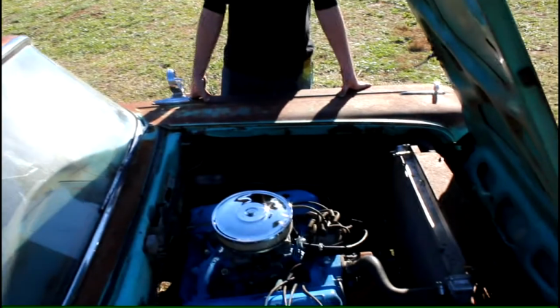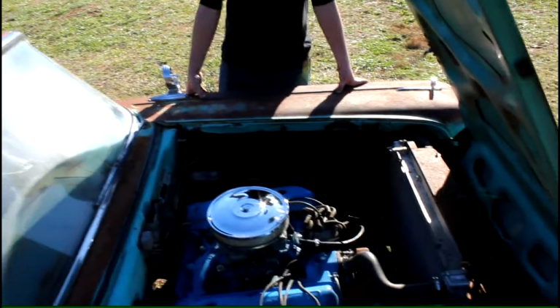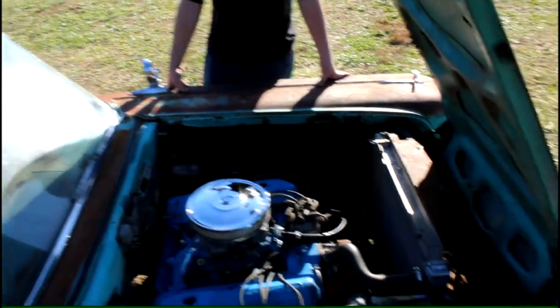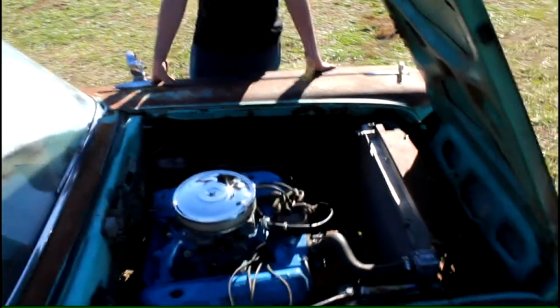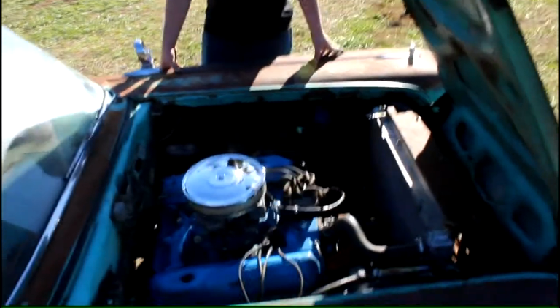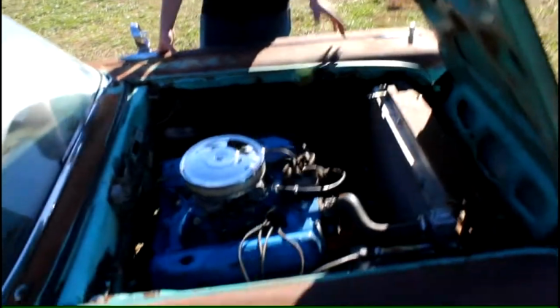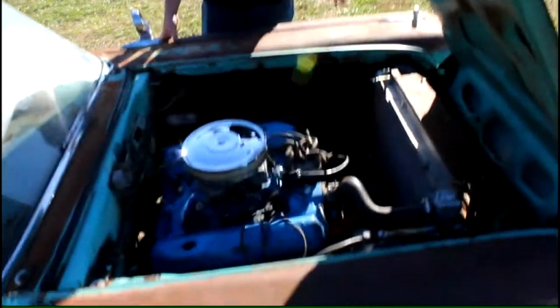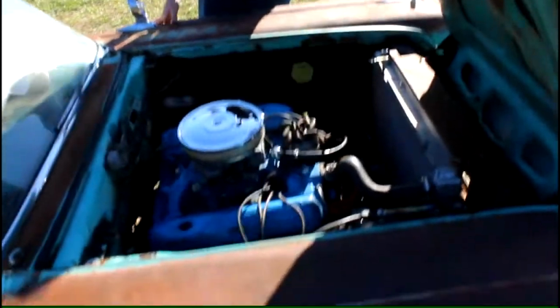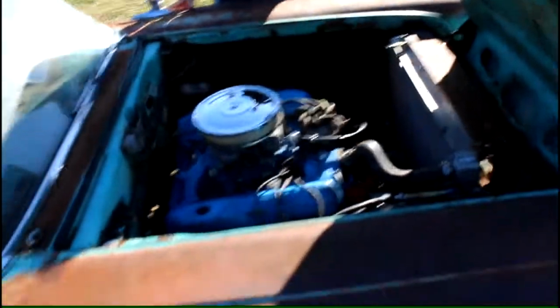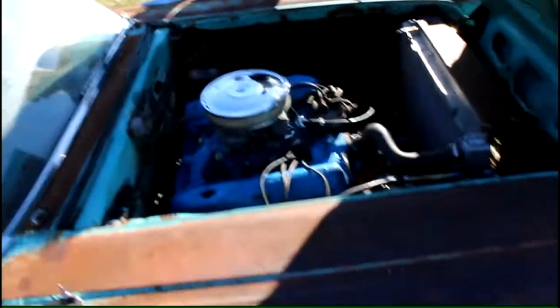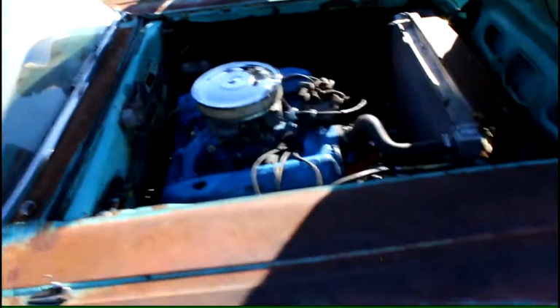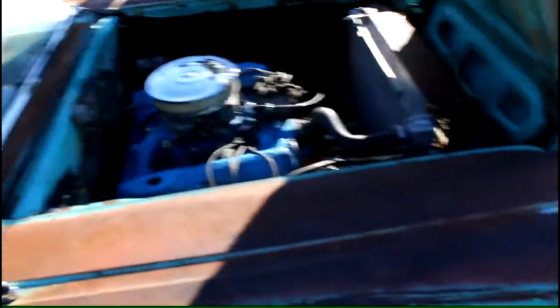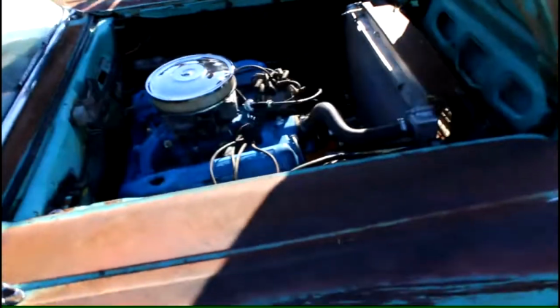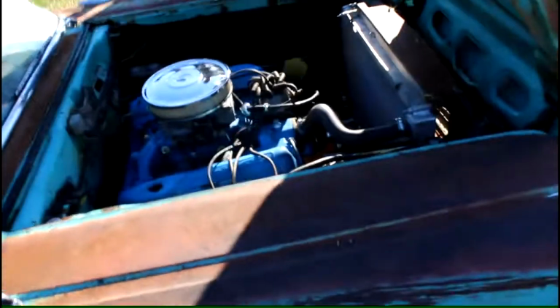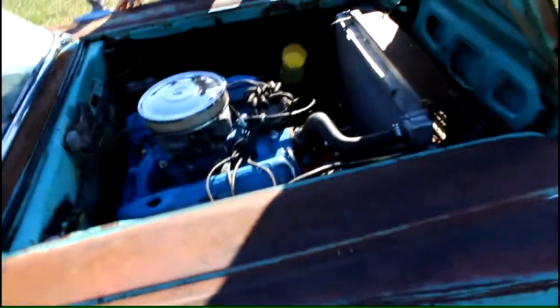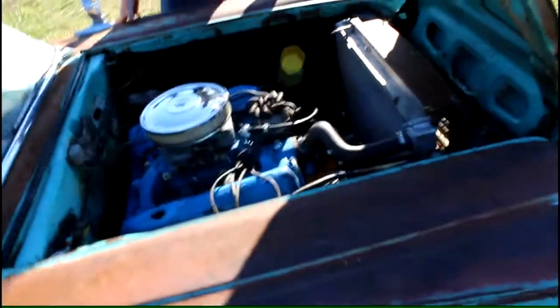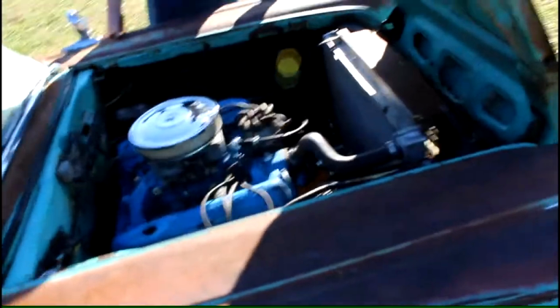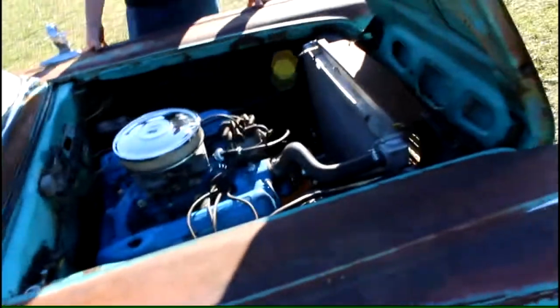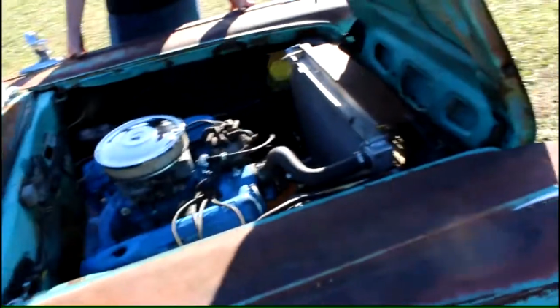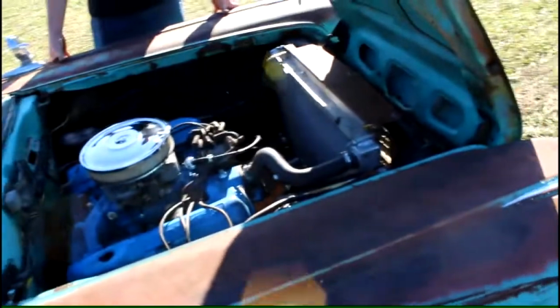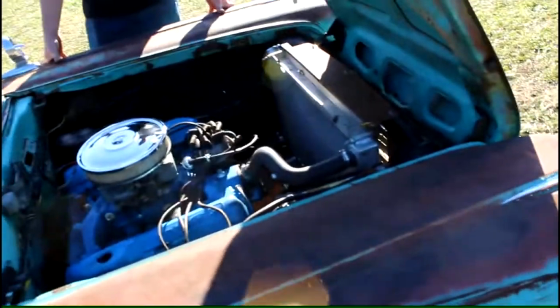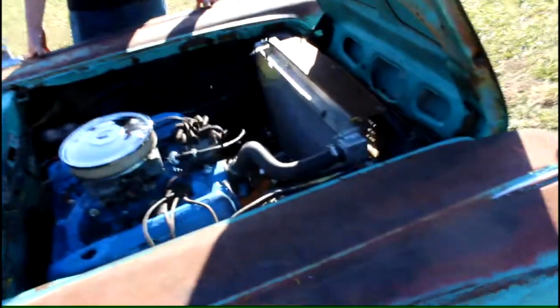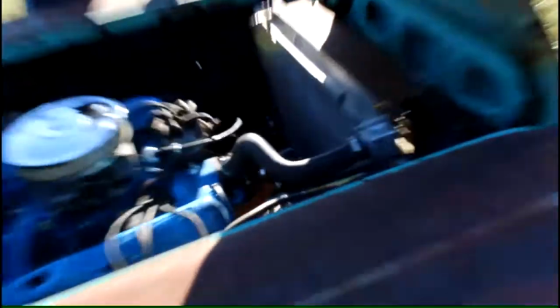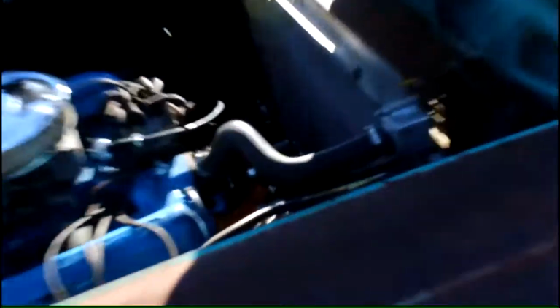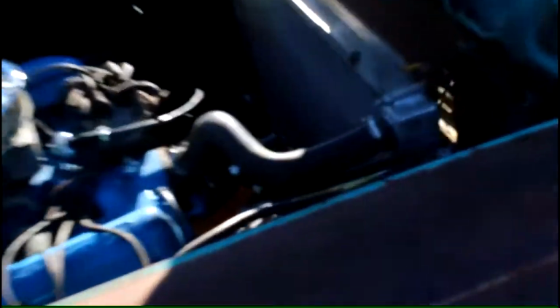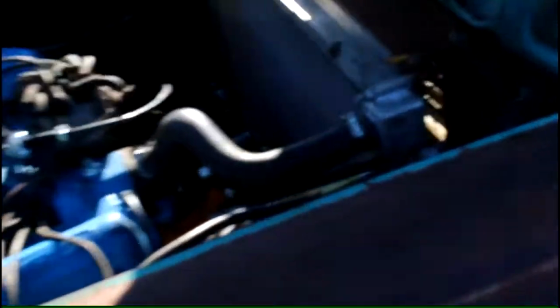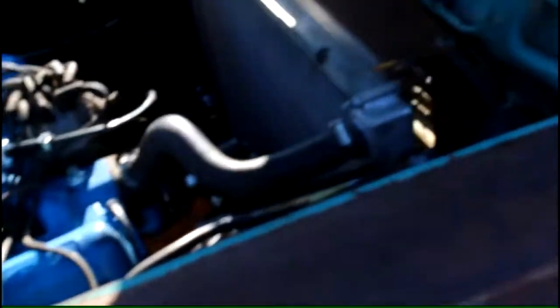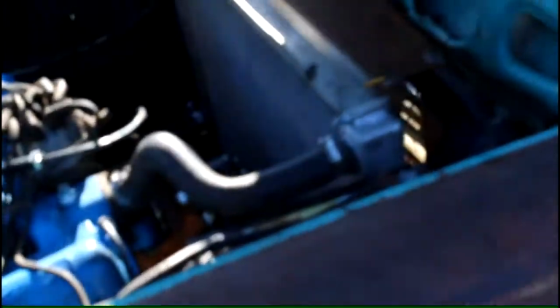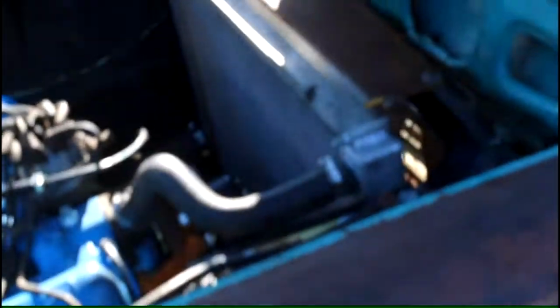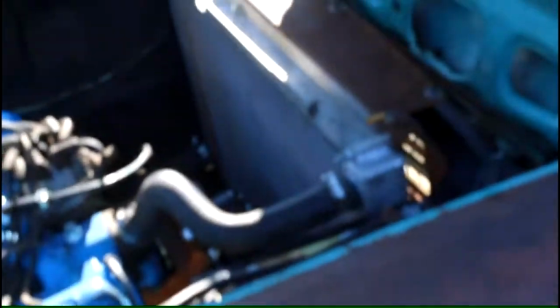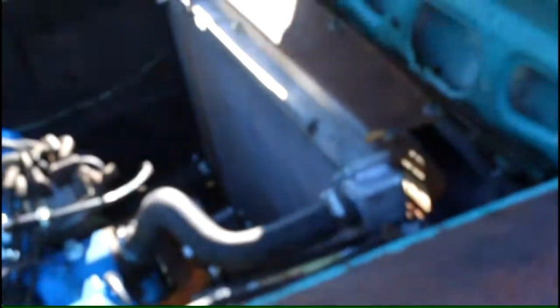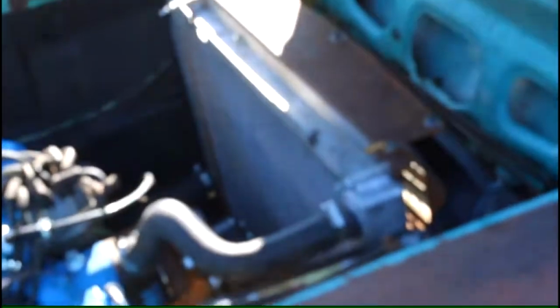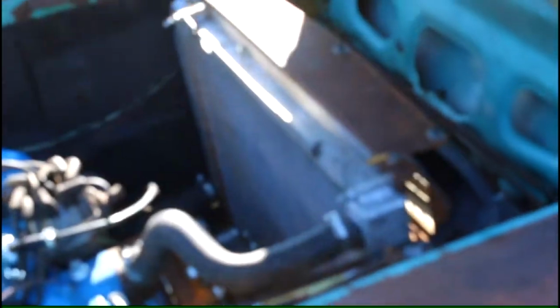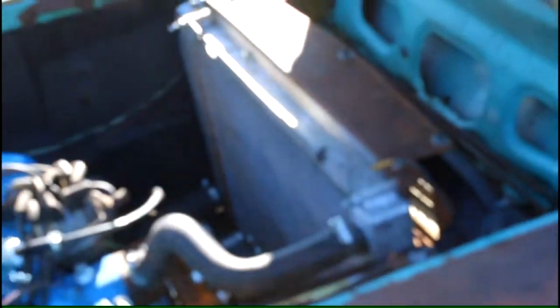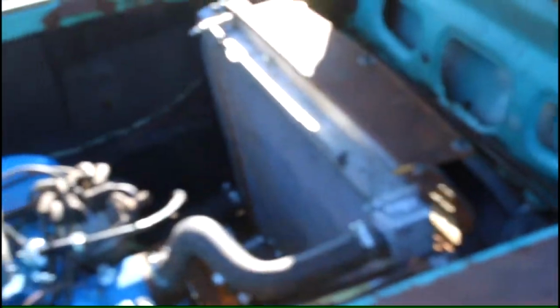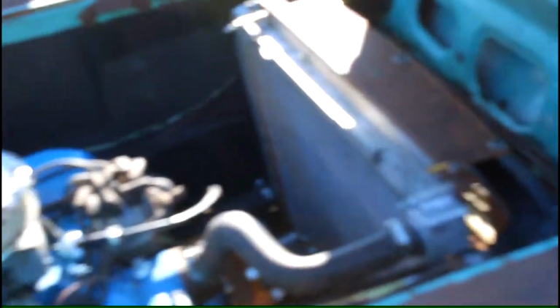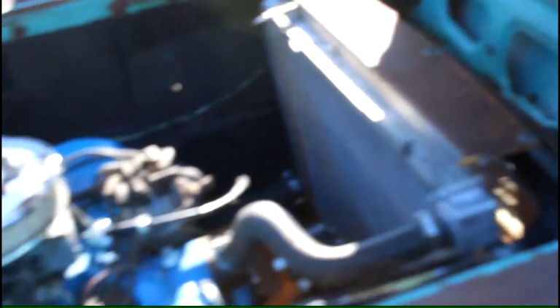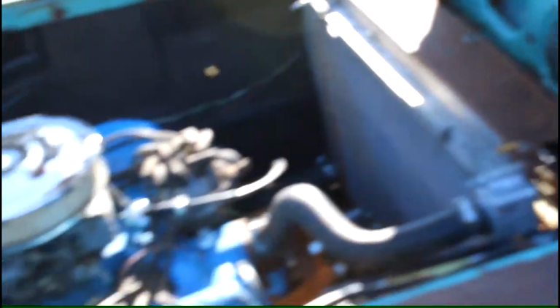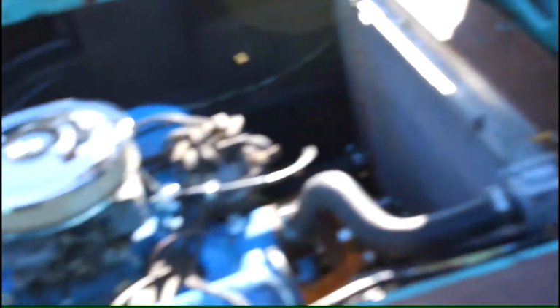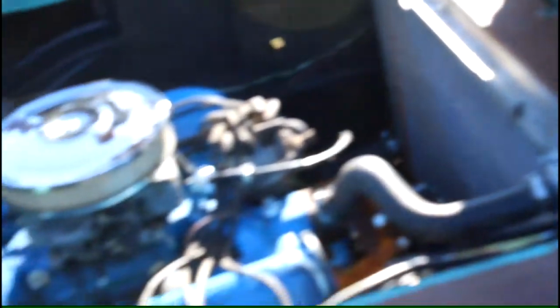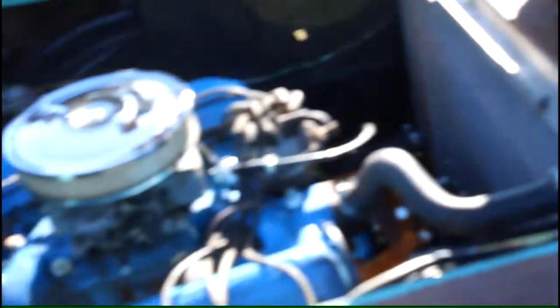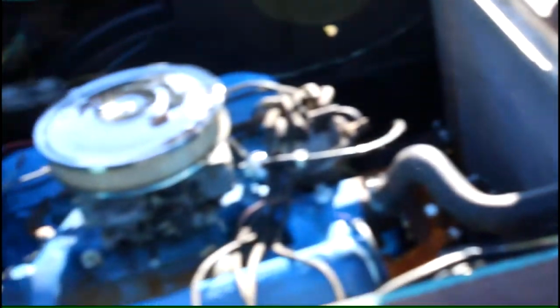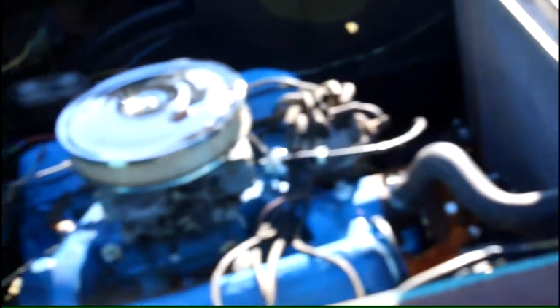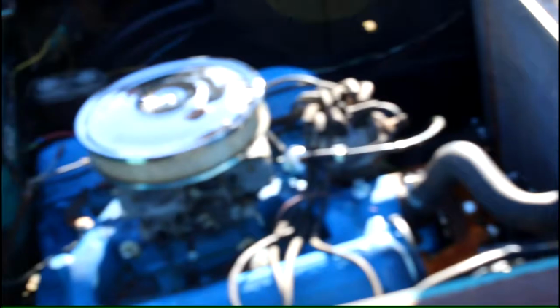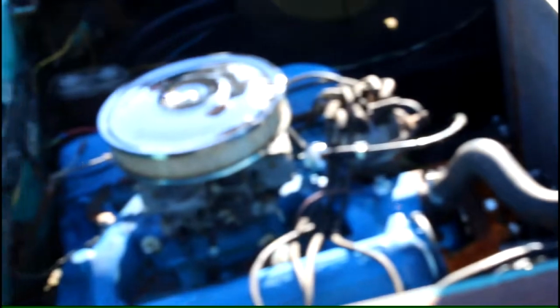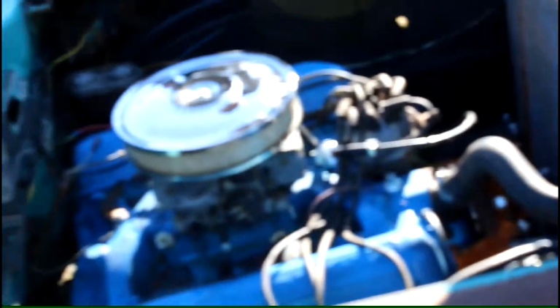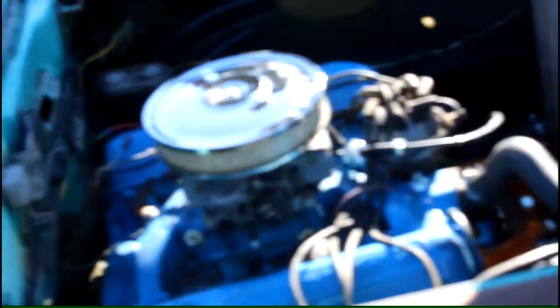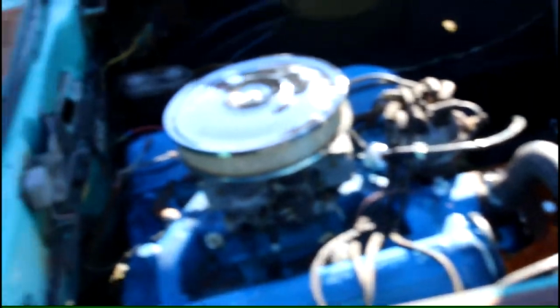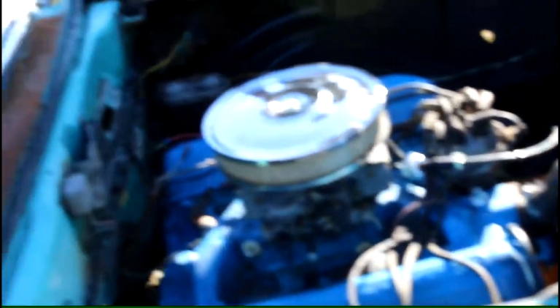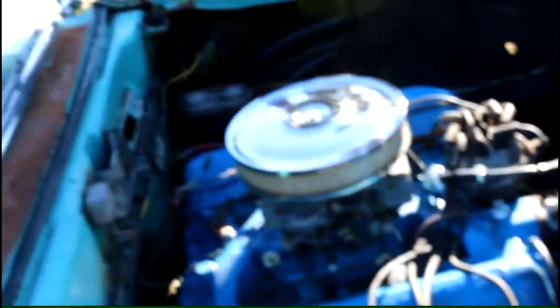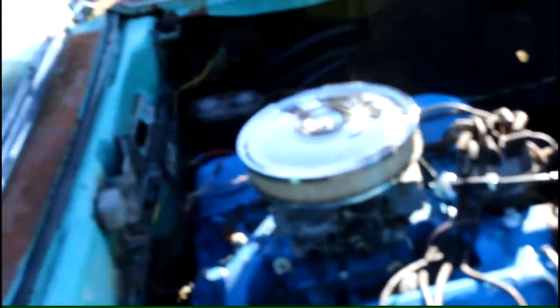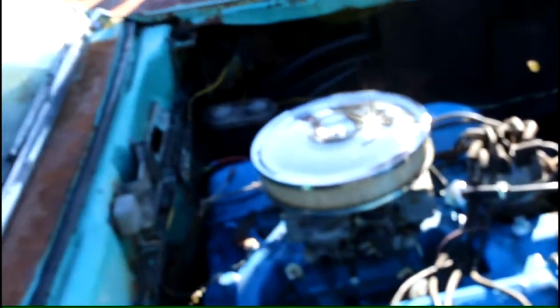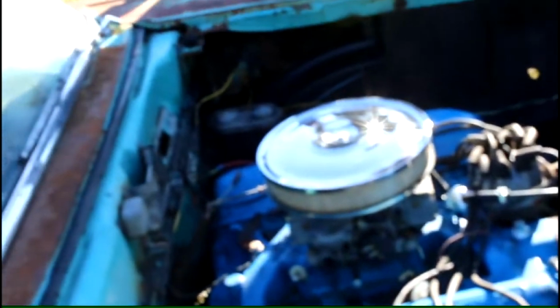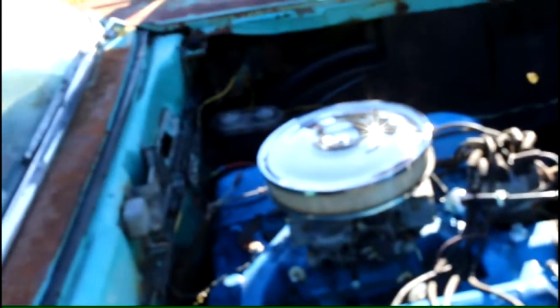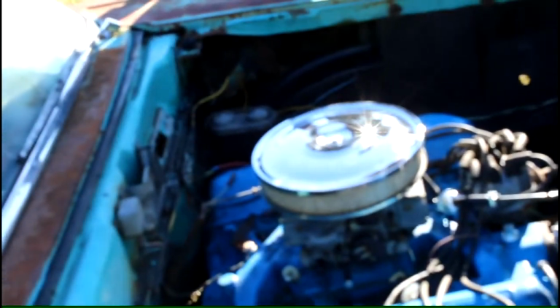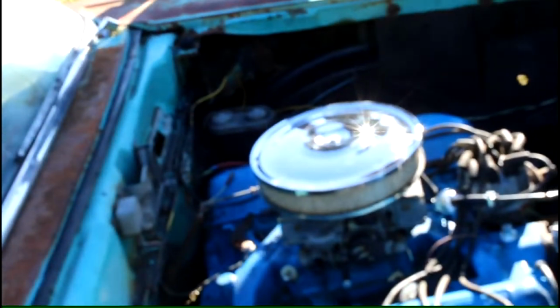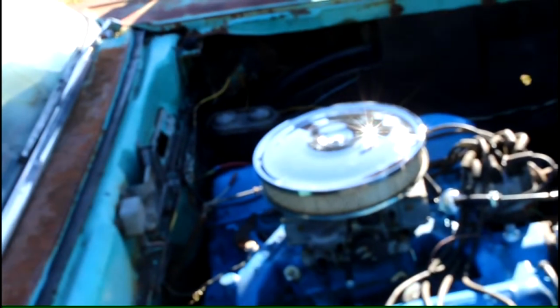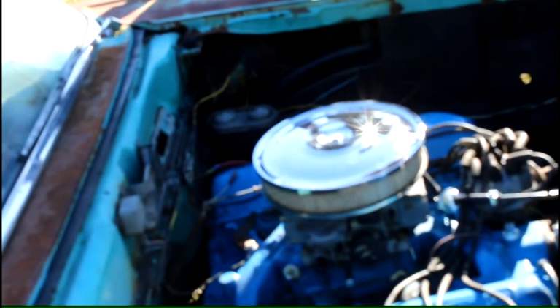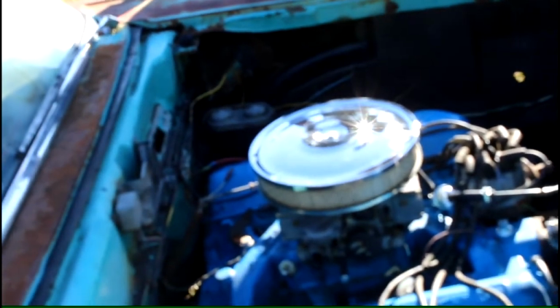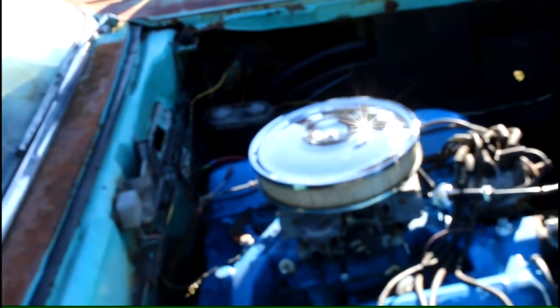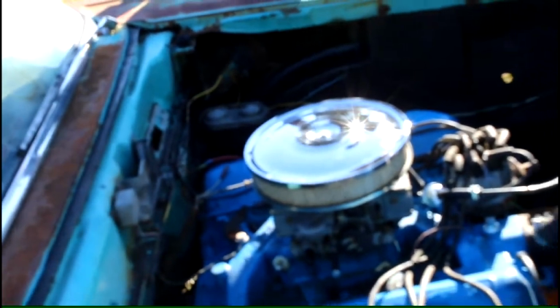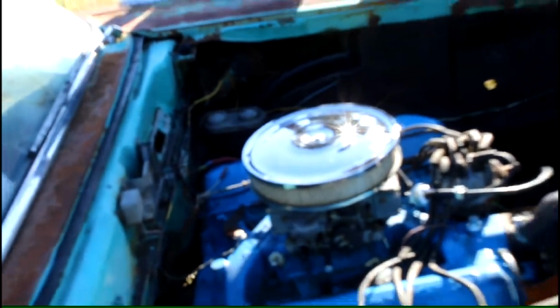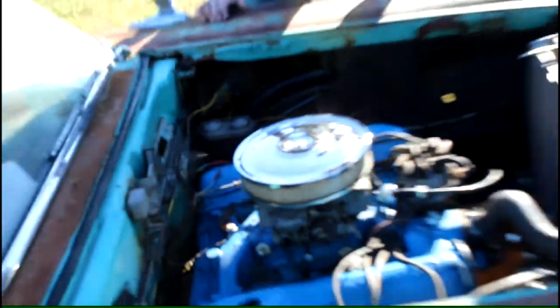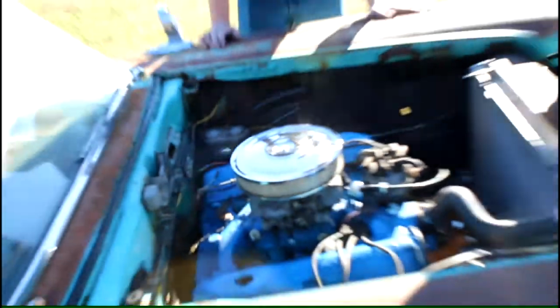We put an aluminum radiator and electric fan in it. We also changed it to a dual reservoir master cylinder, which made it a whole lot safer.